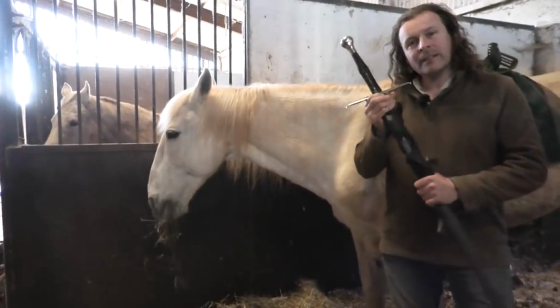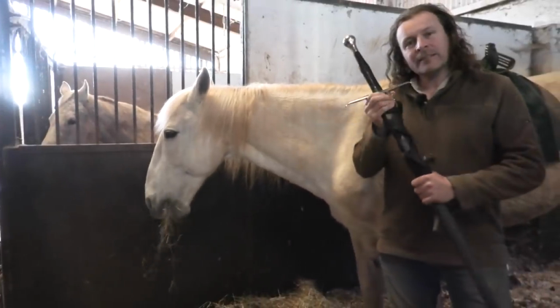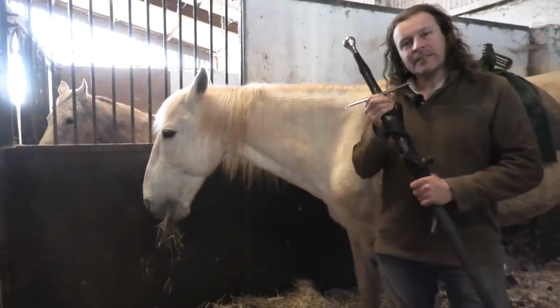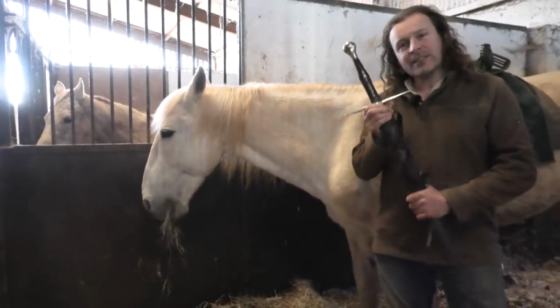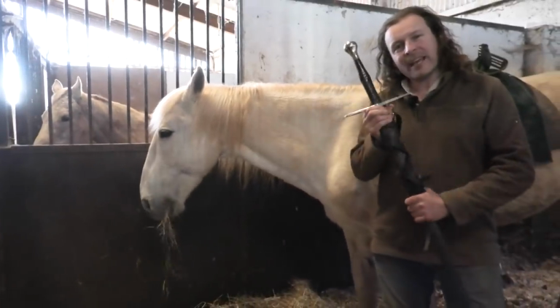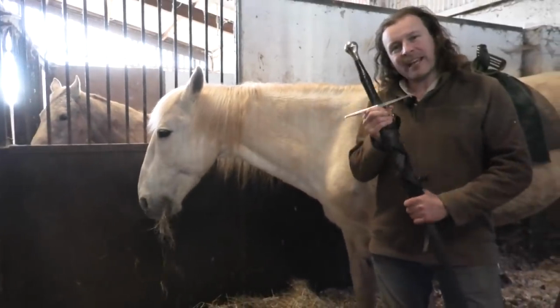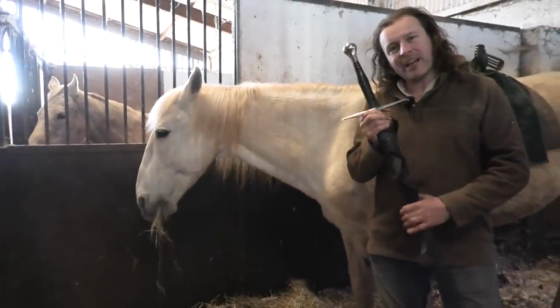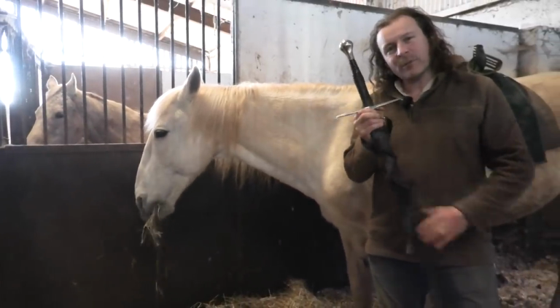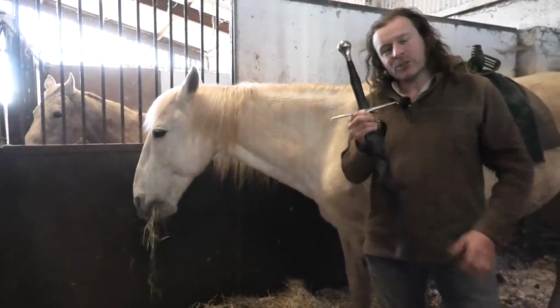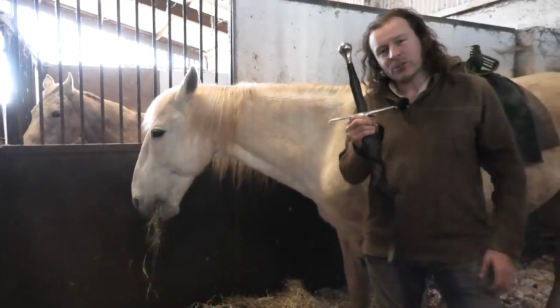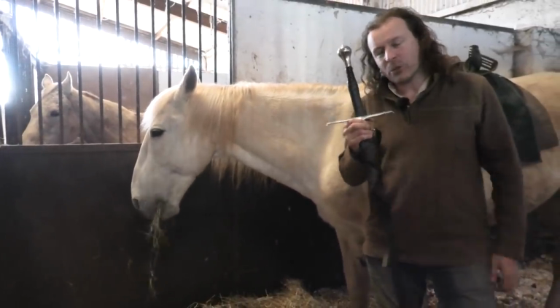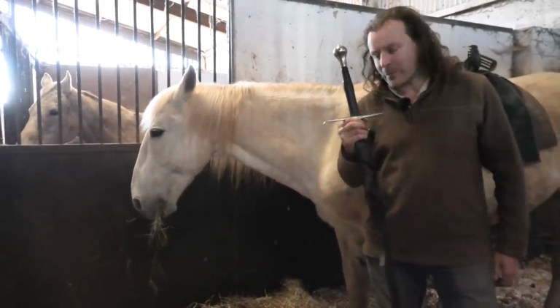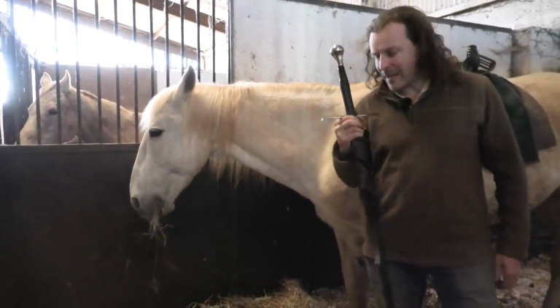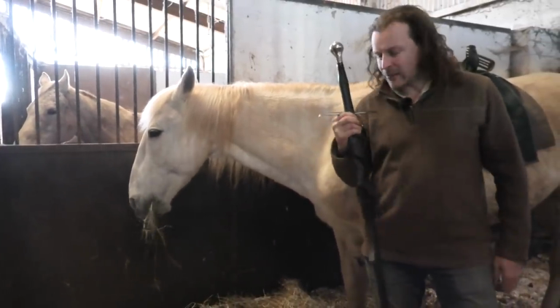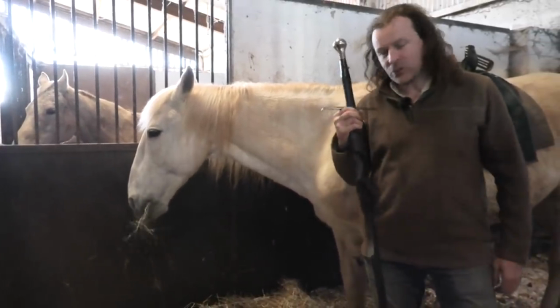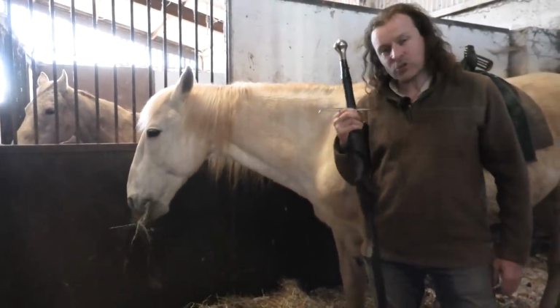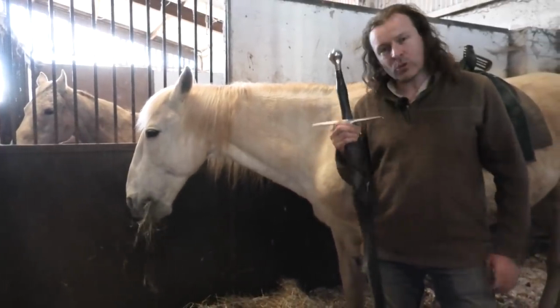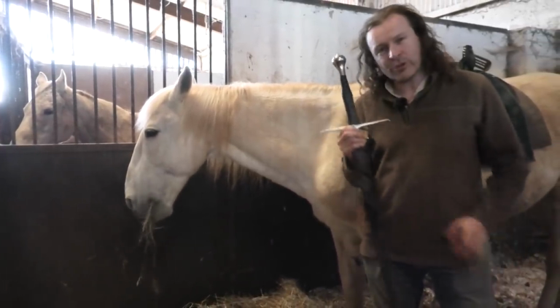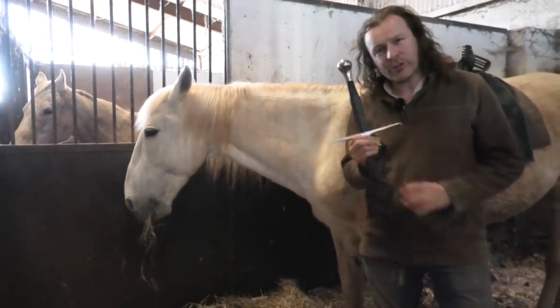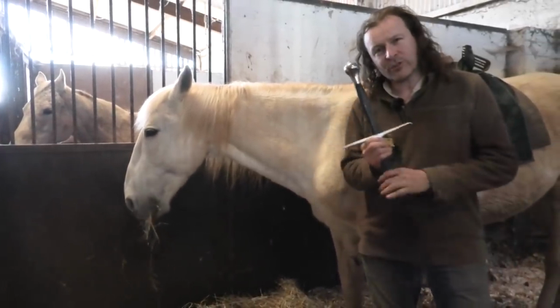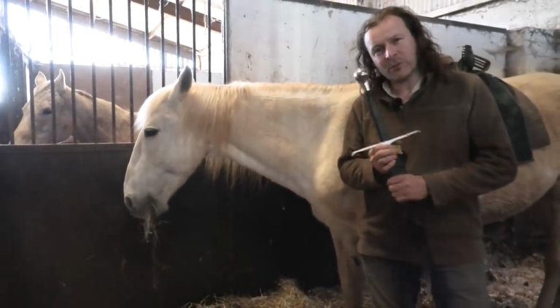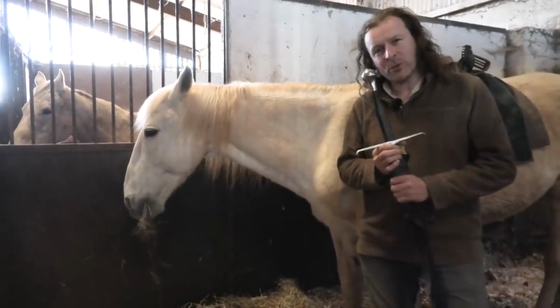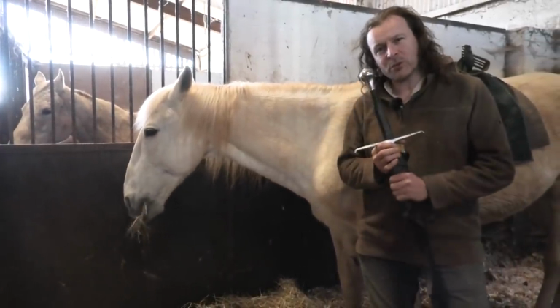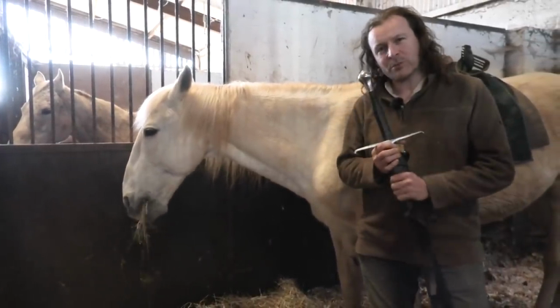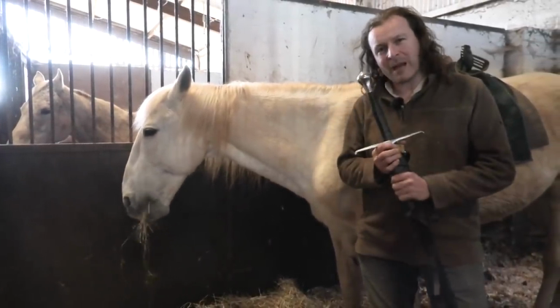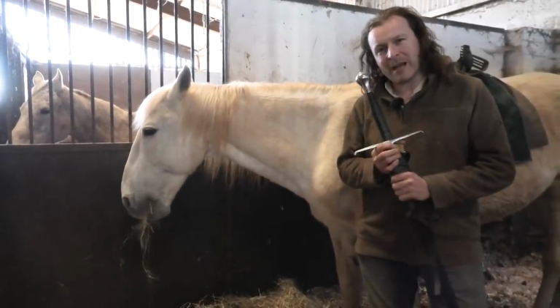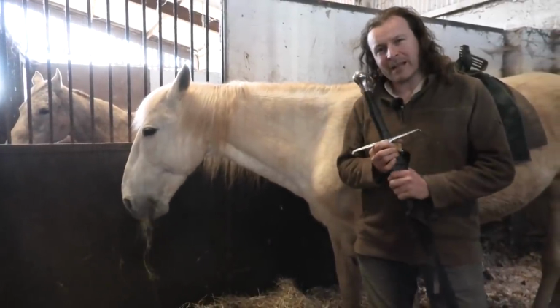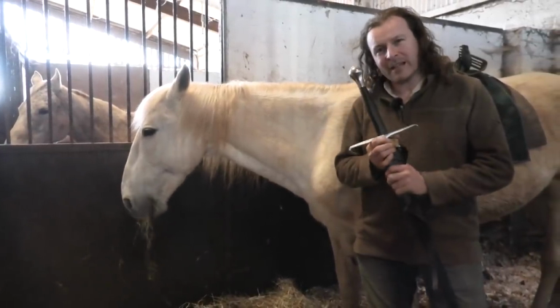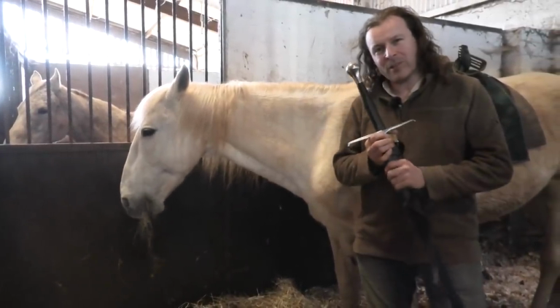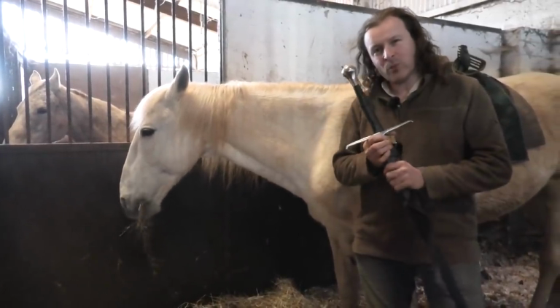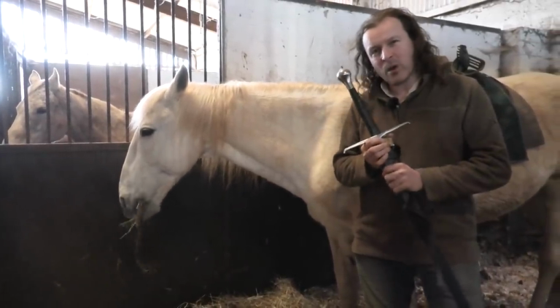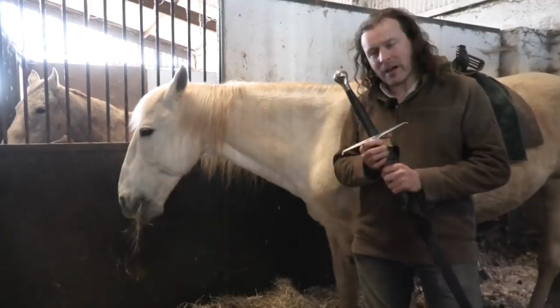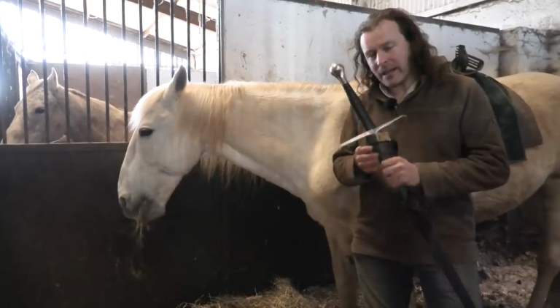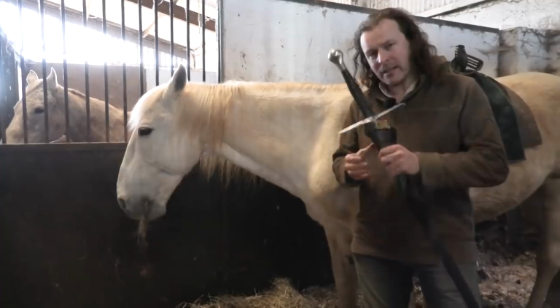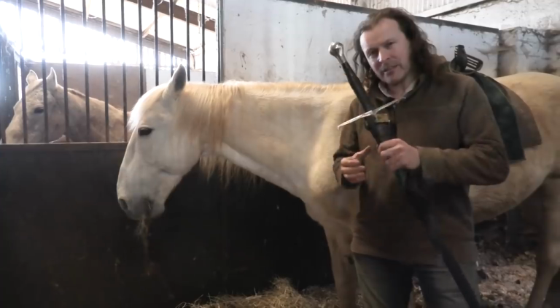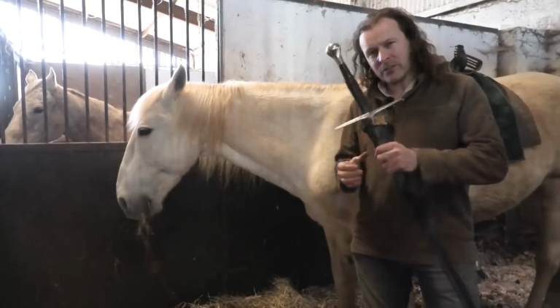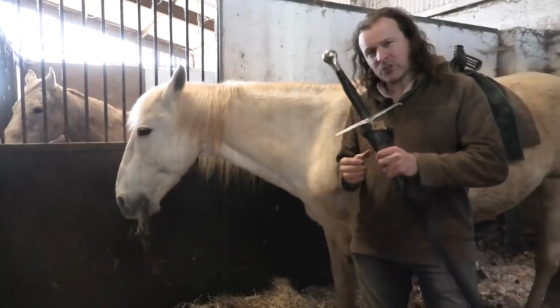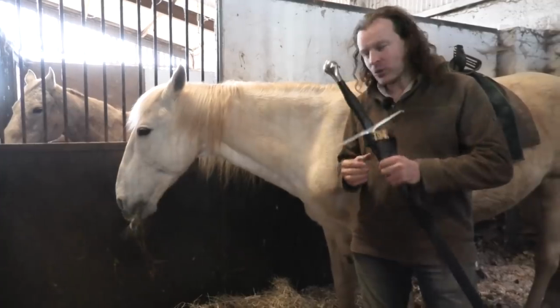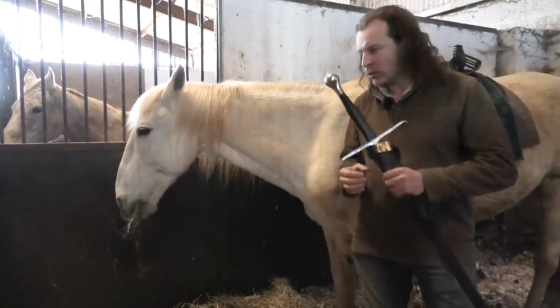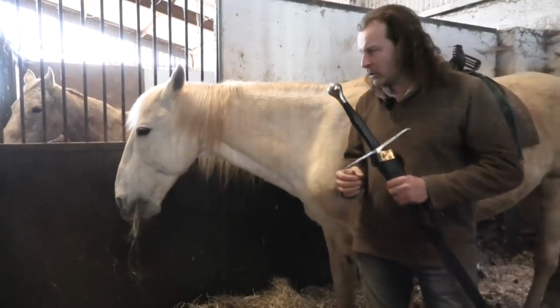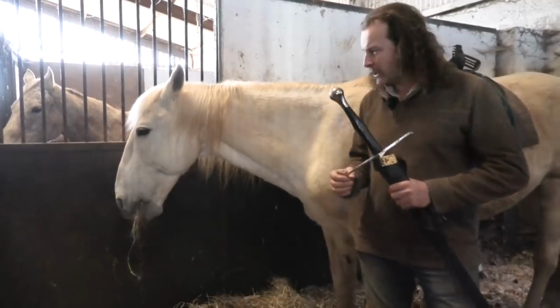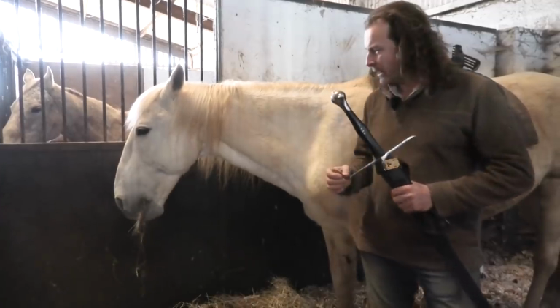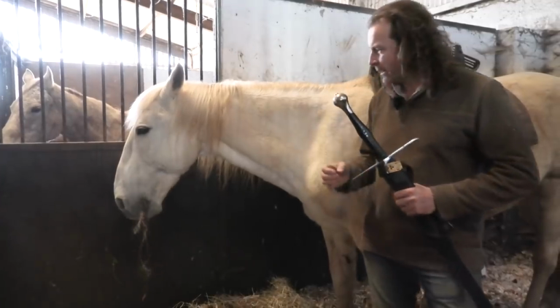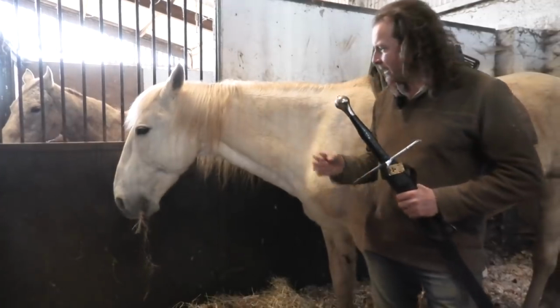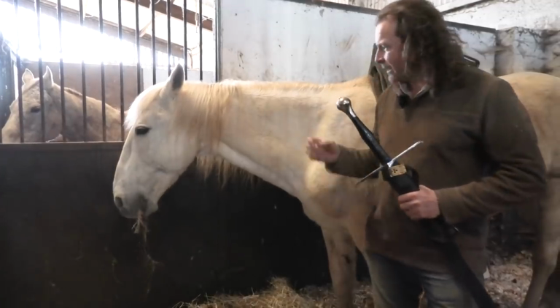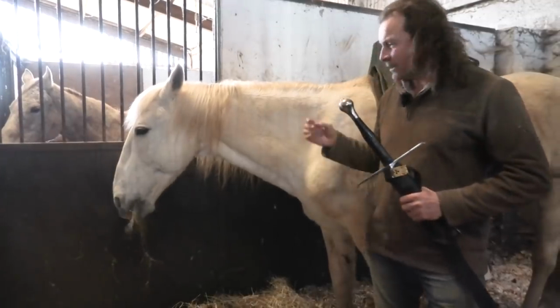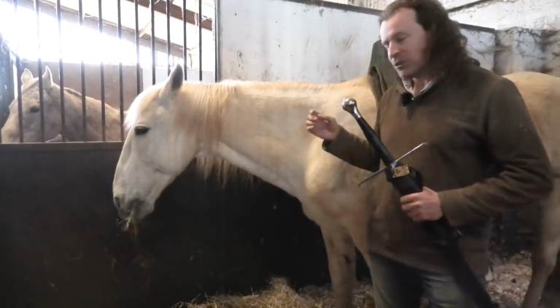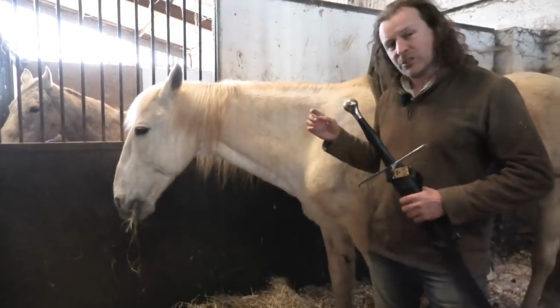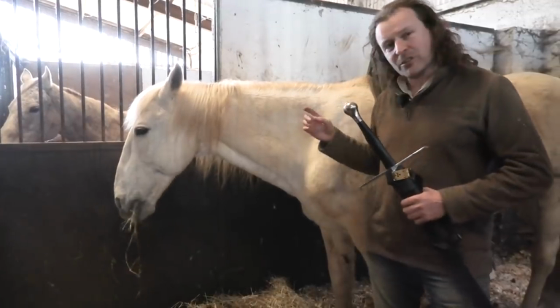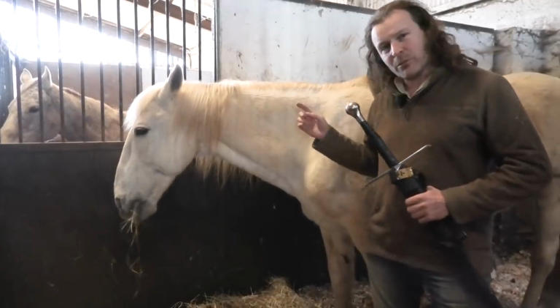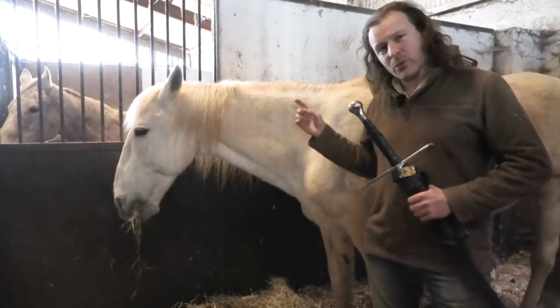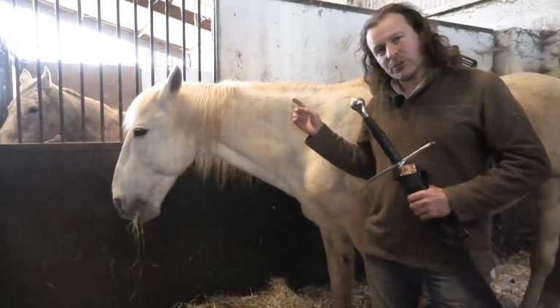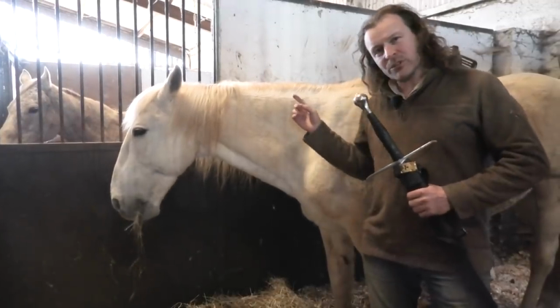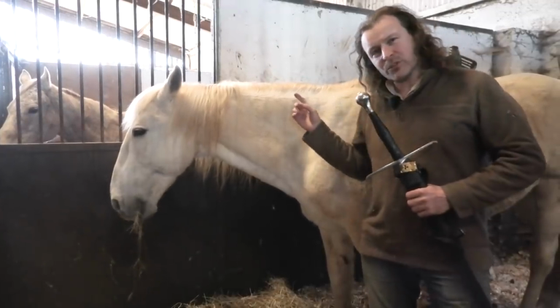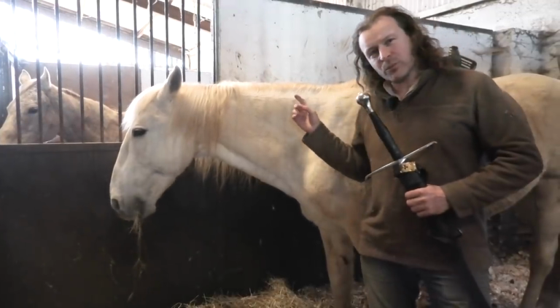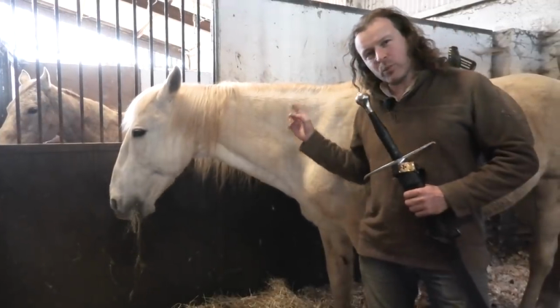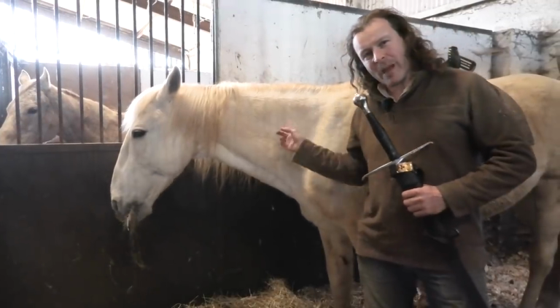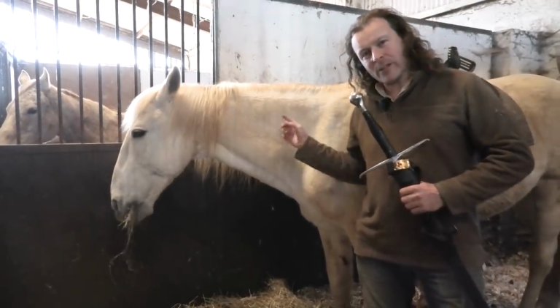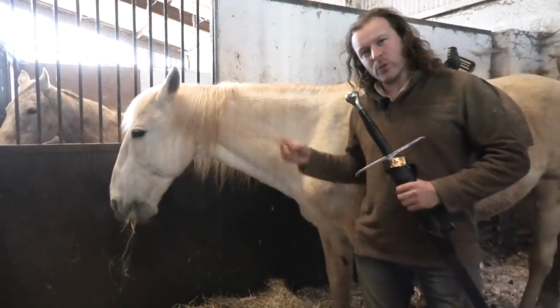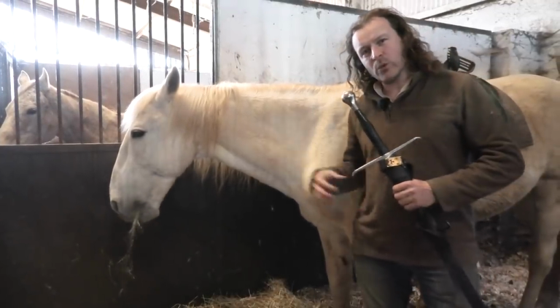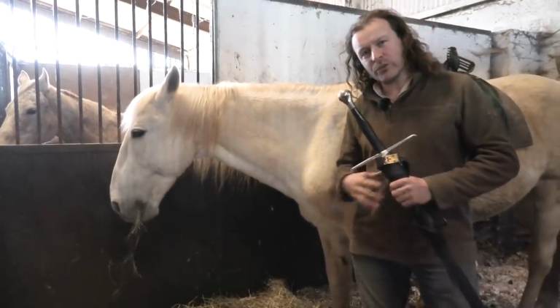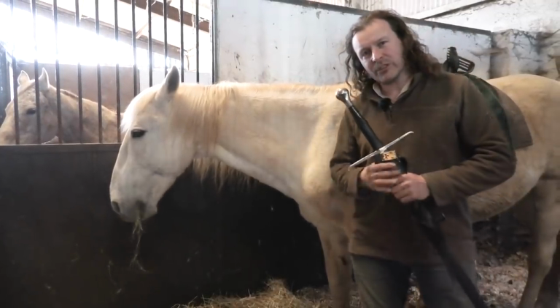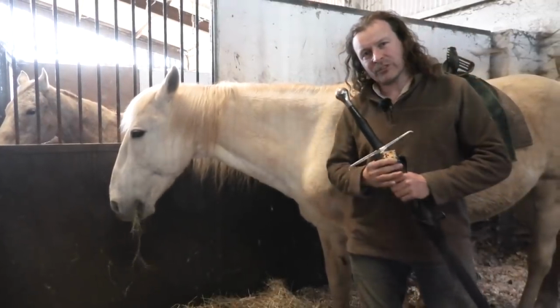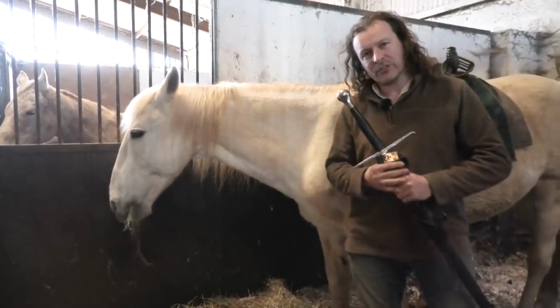Today I want to talk about sword use from horseback, and why the sword is not as important as where your horse is.